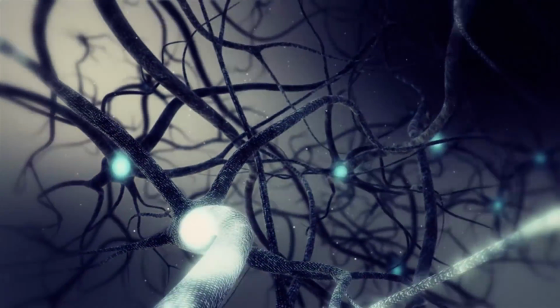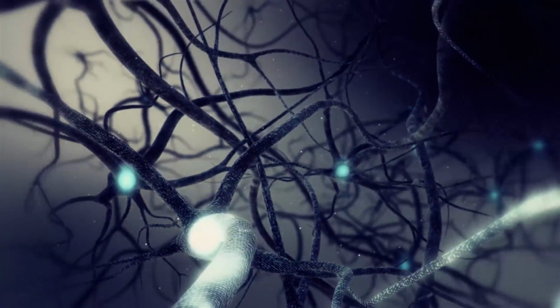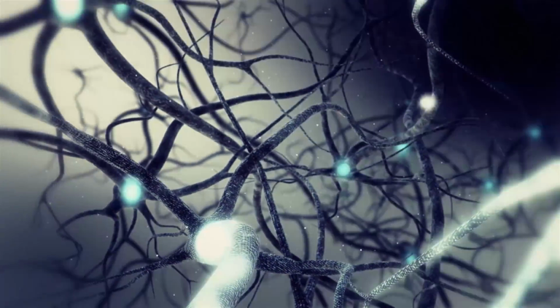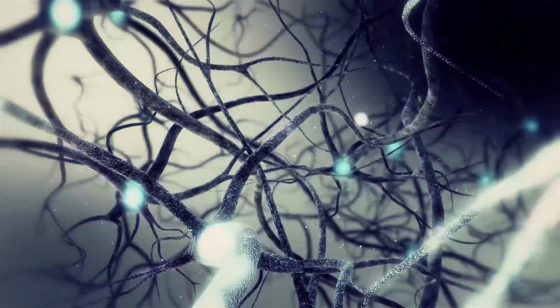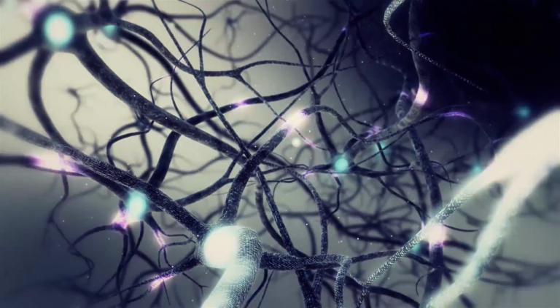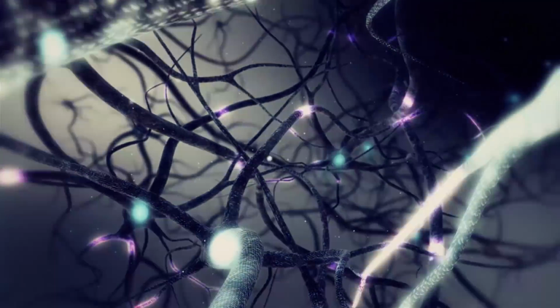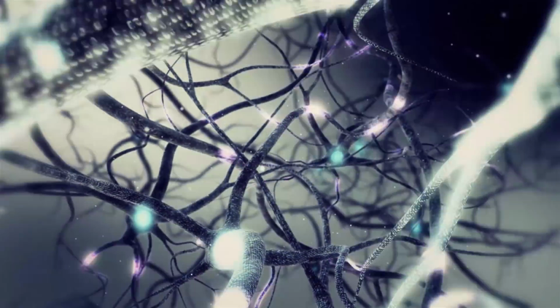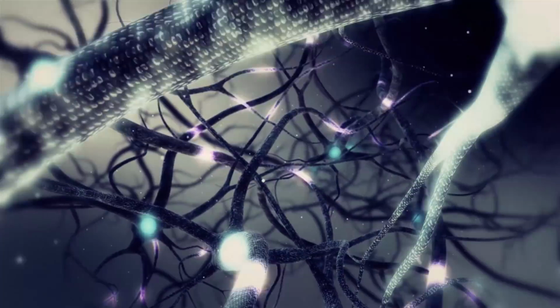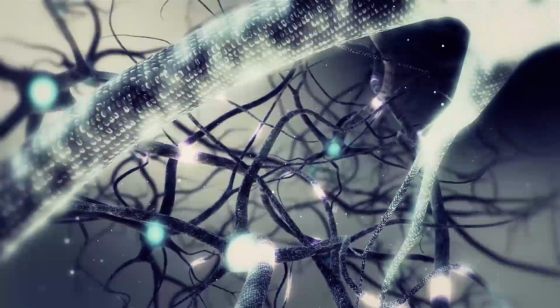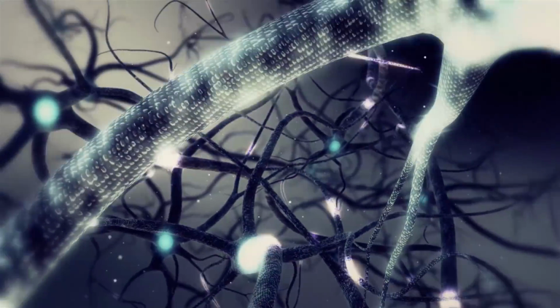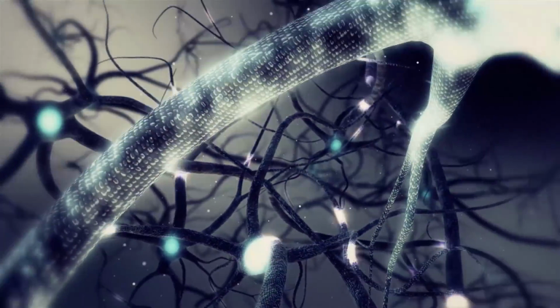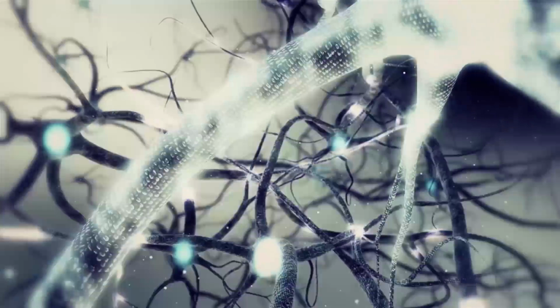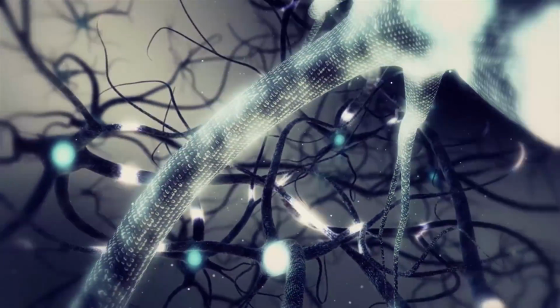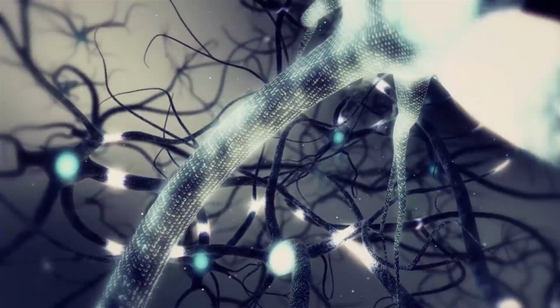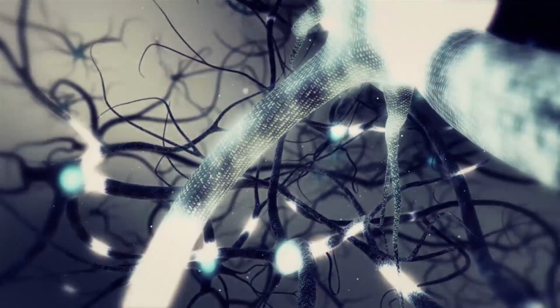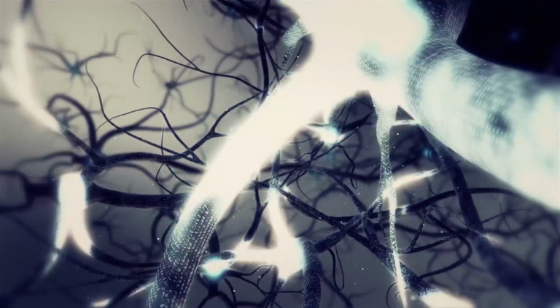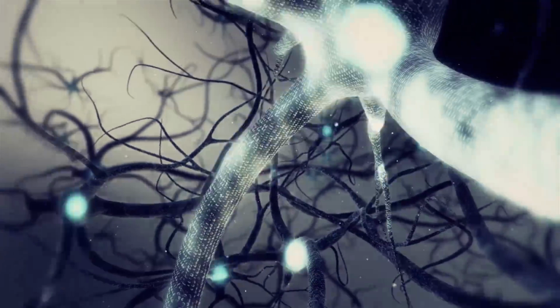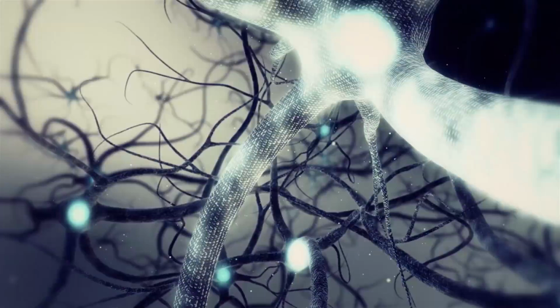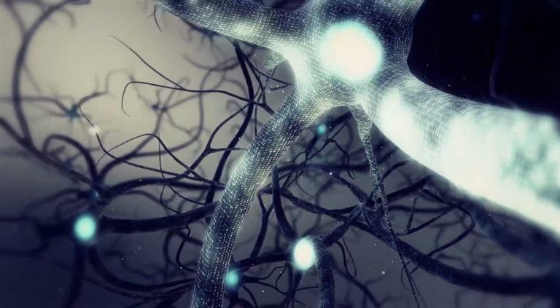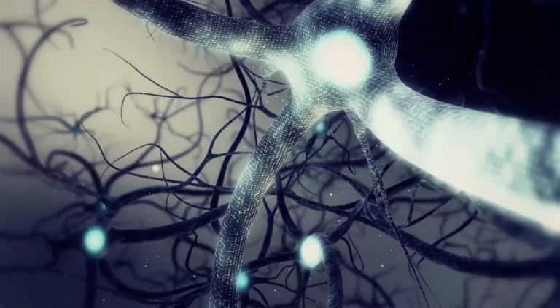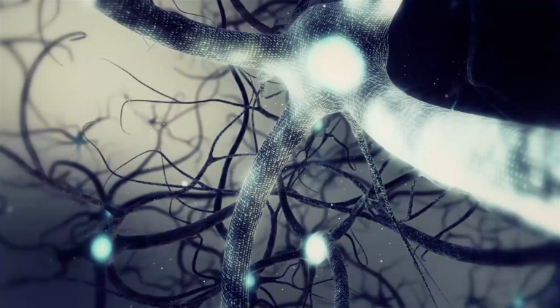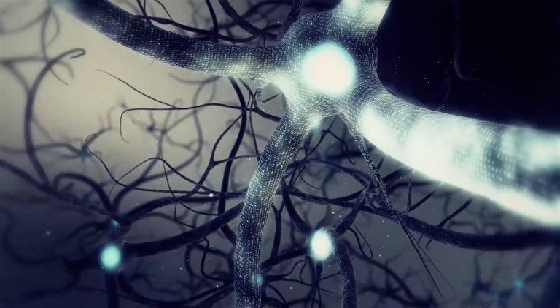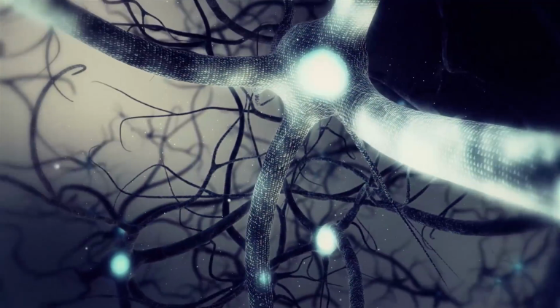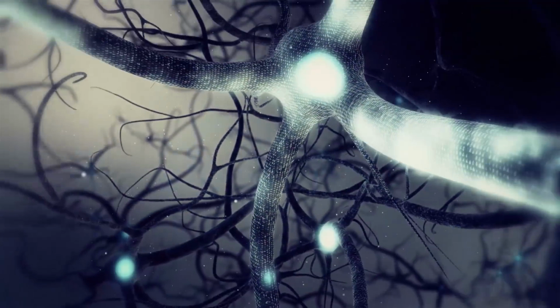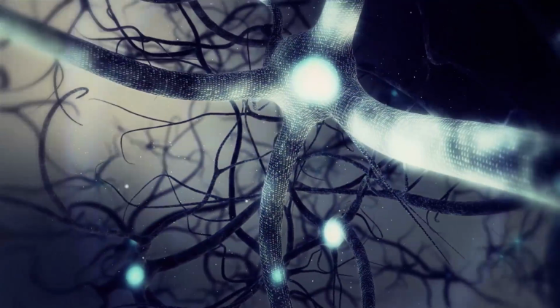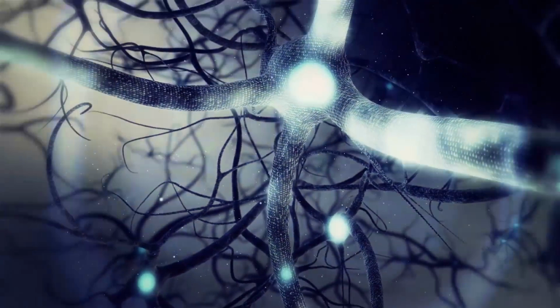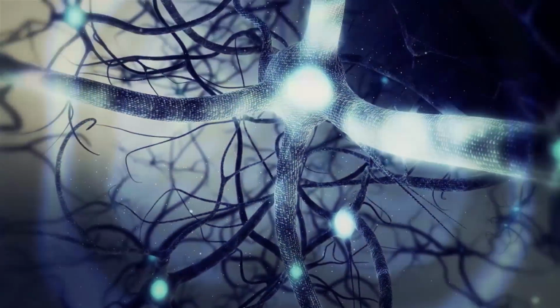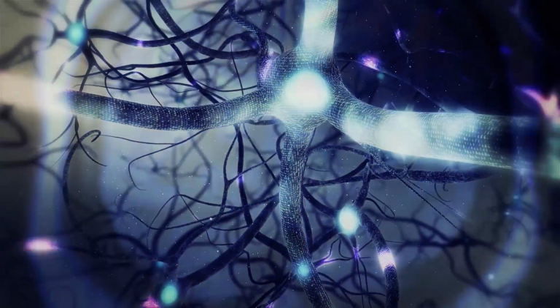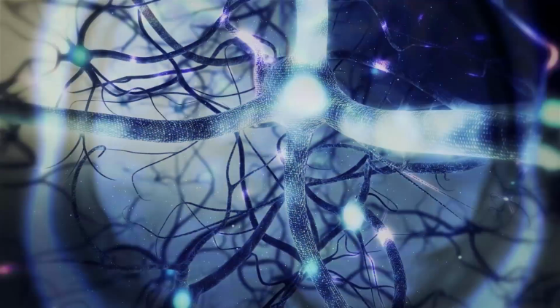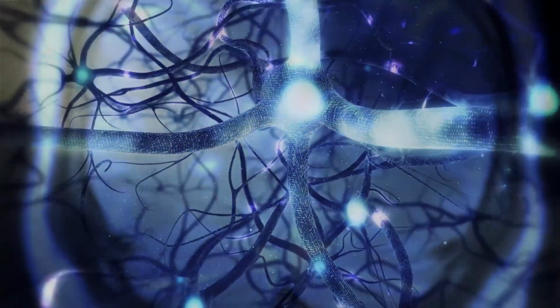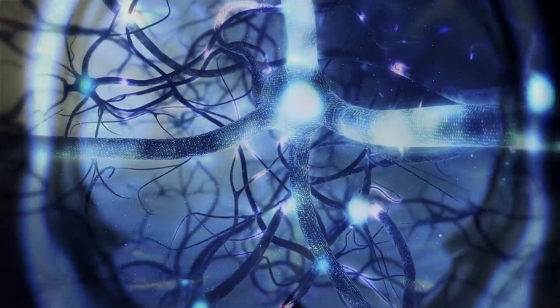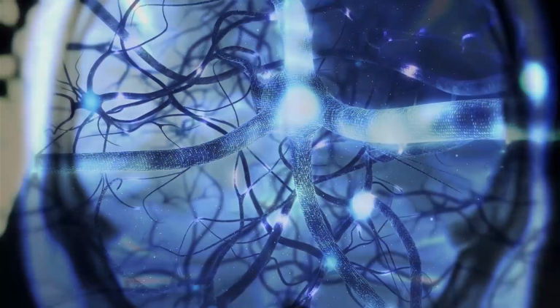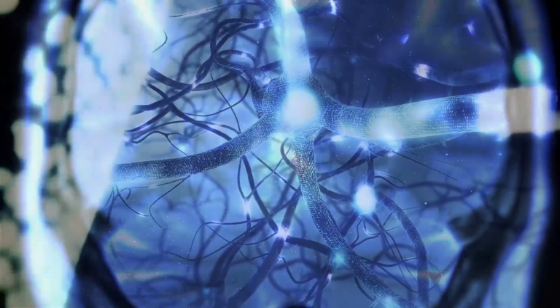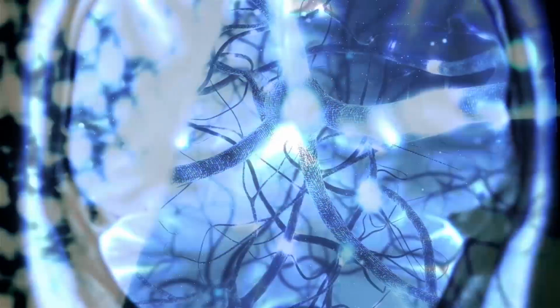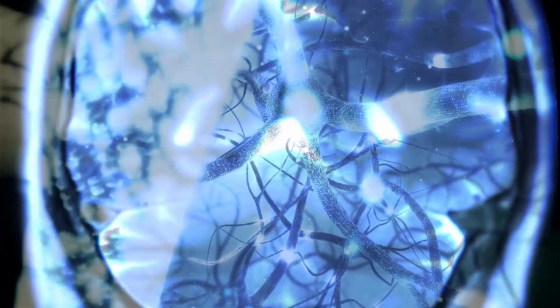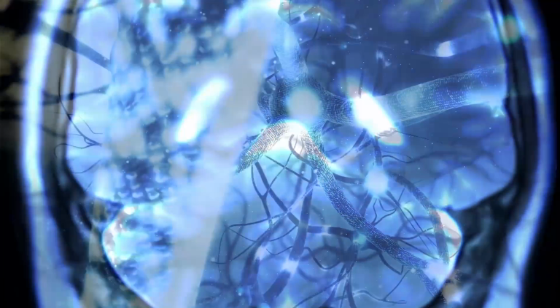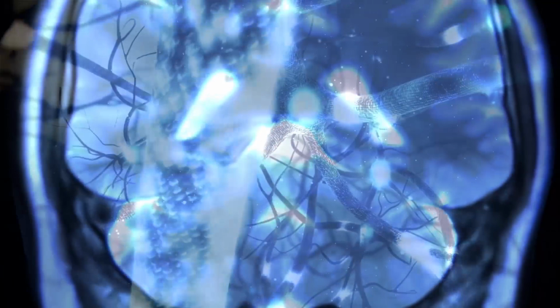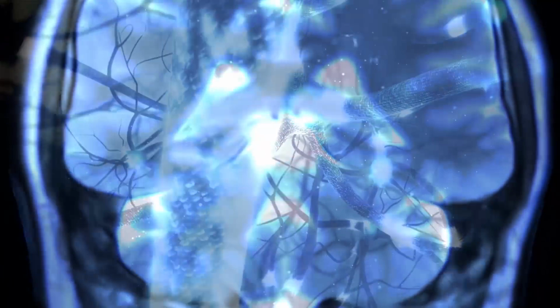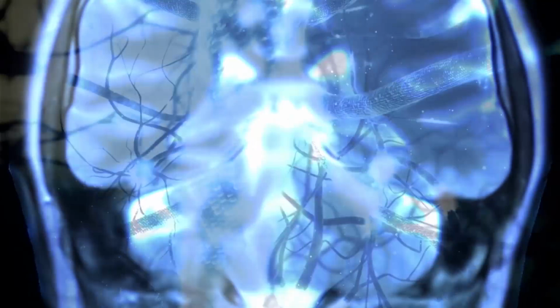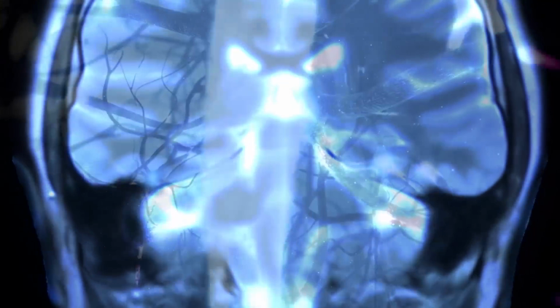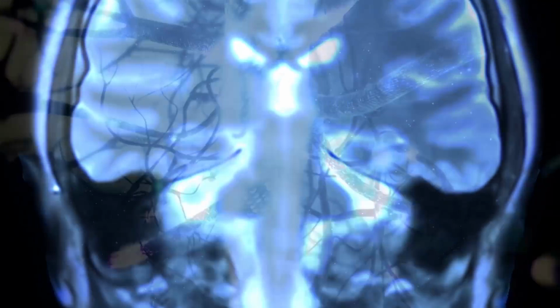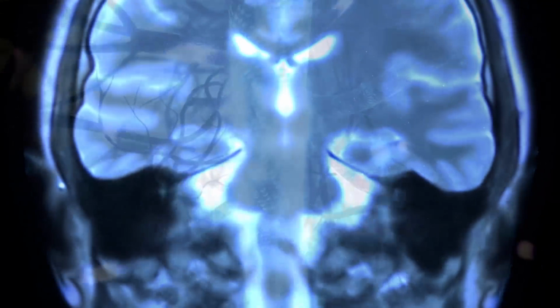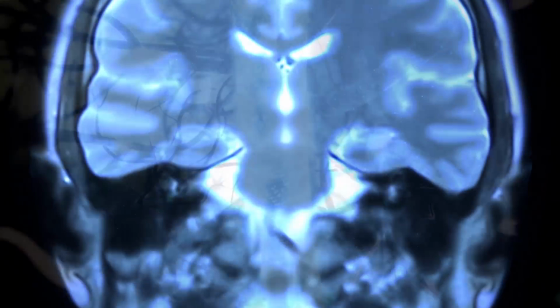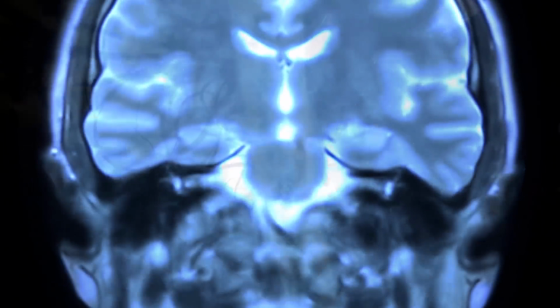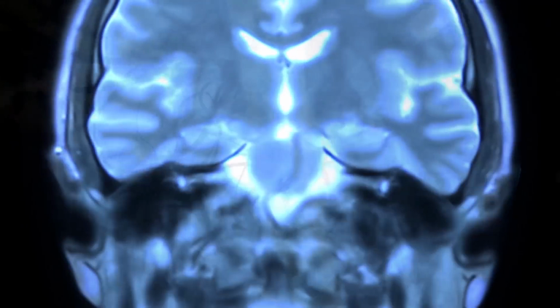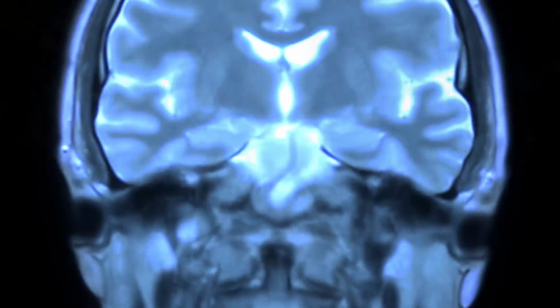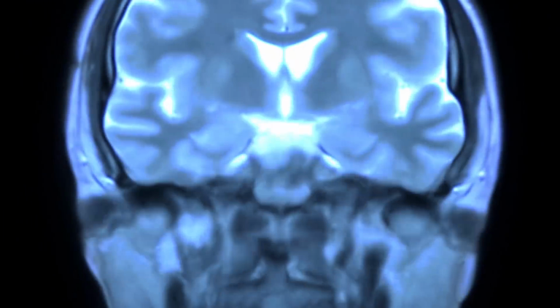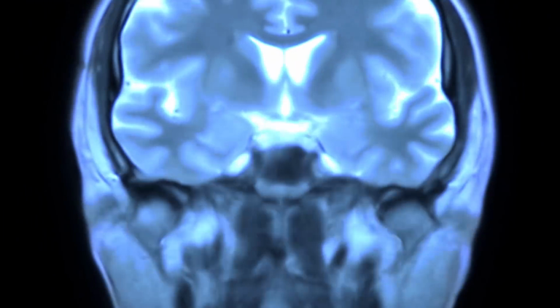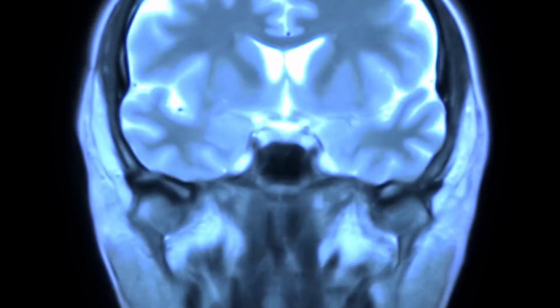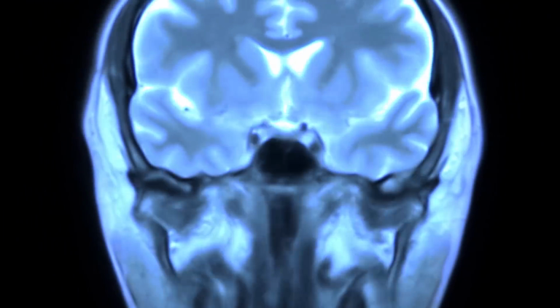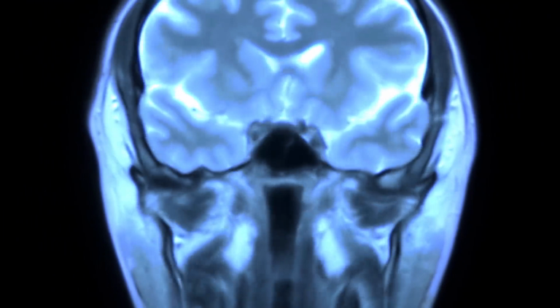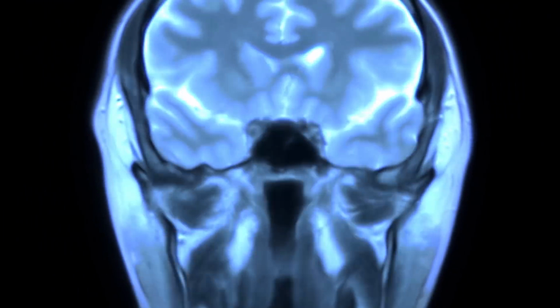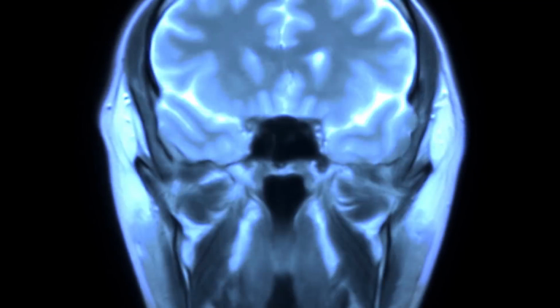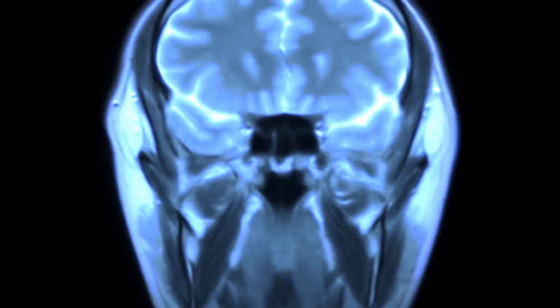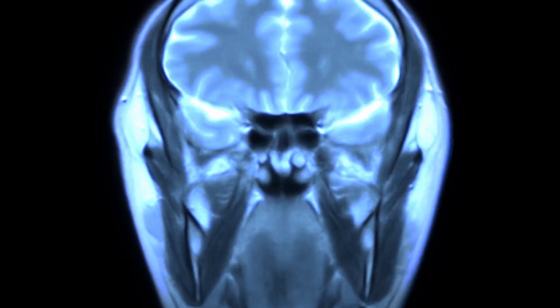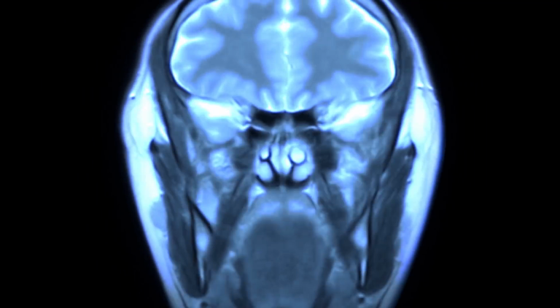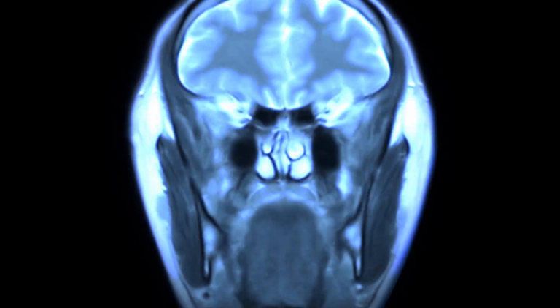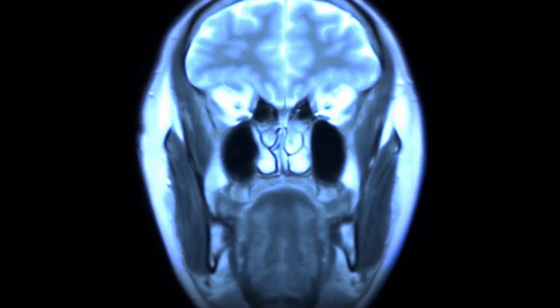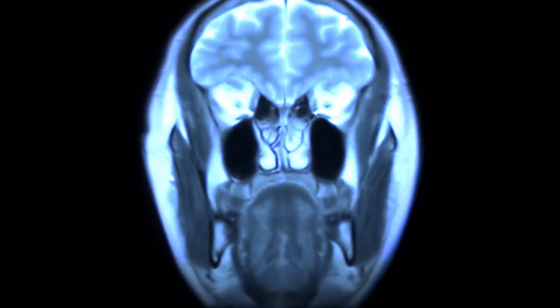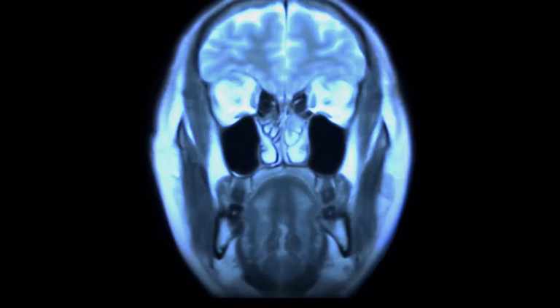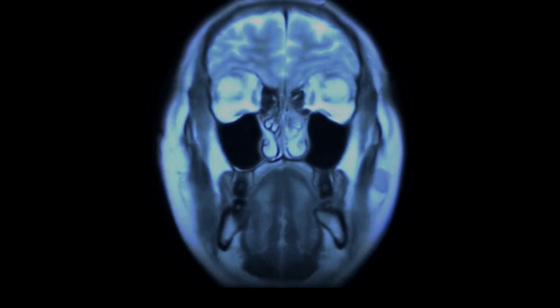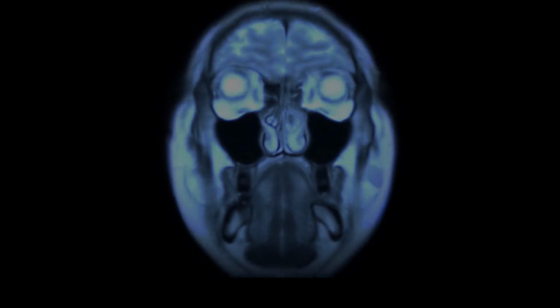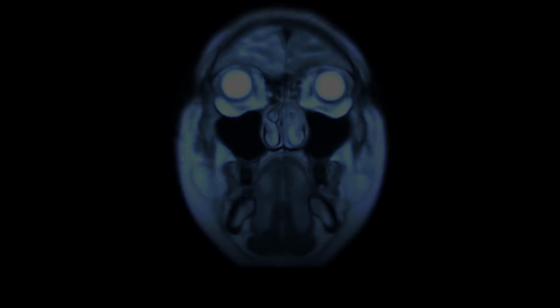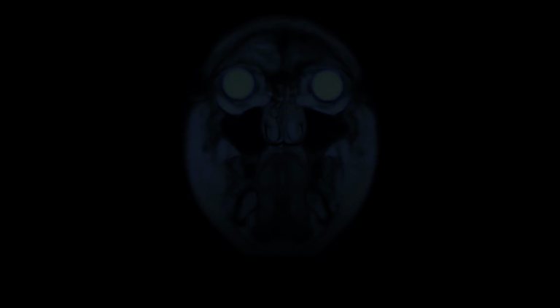The brain is arguably the most complex device in the universe, and so tracking activity within it remains a largely unmet challenge.